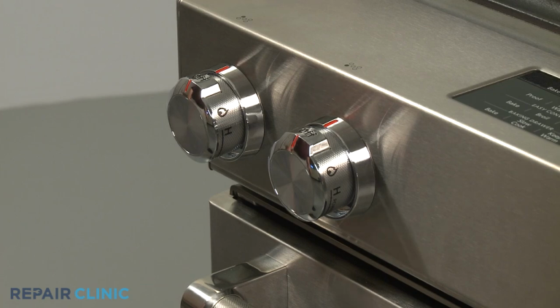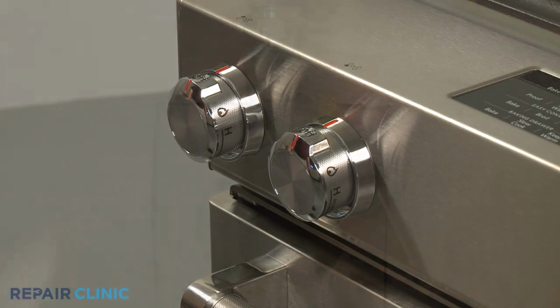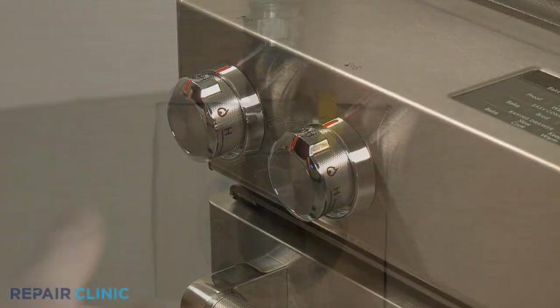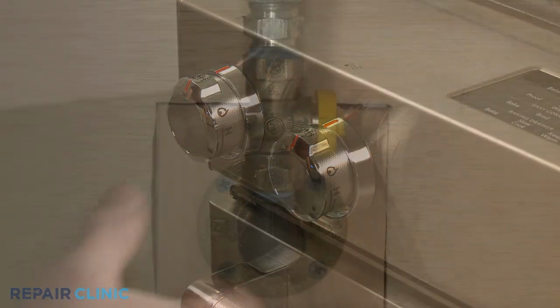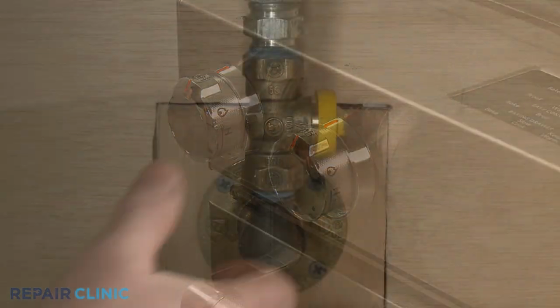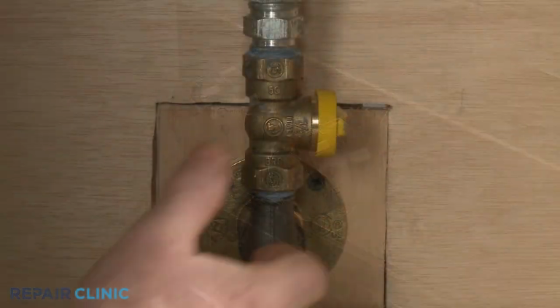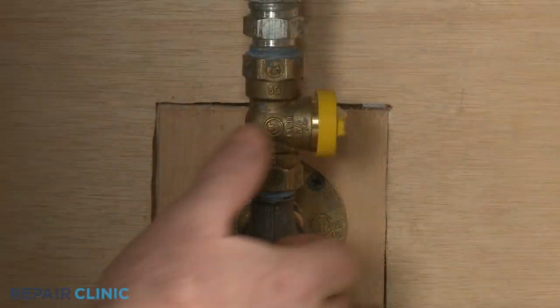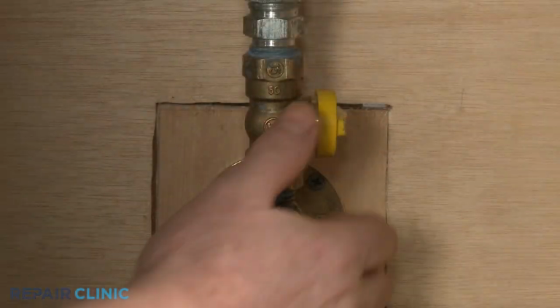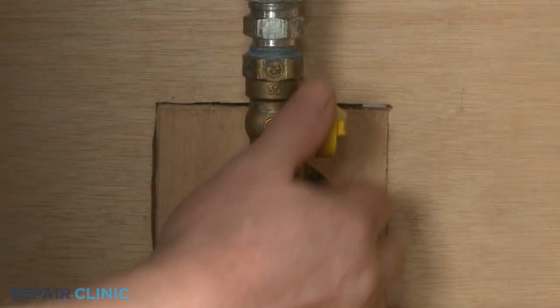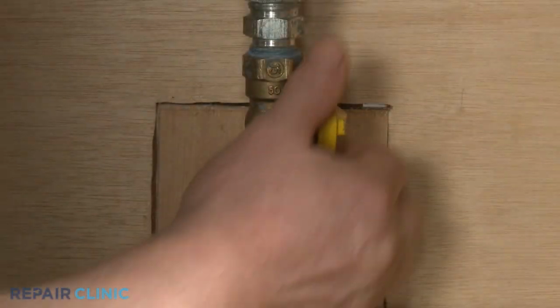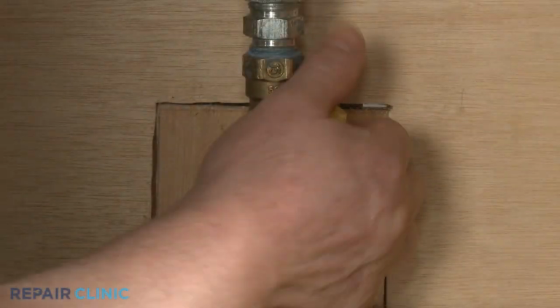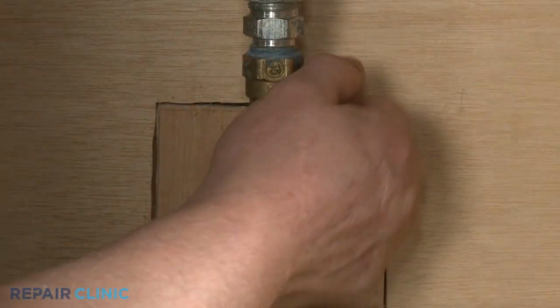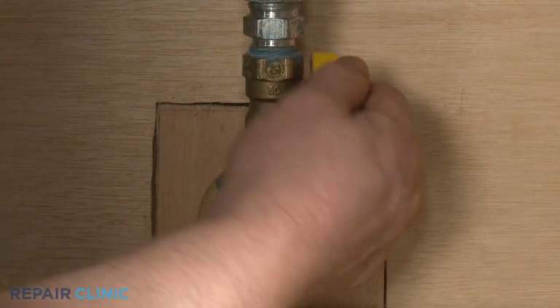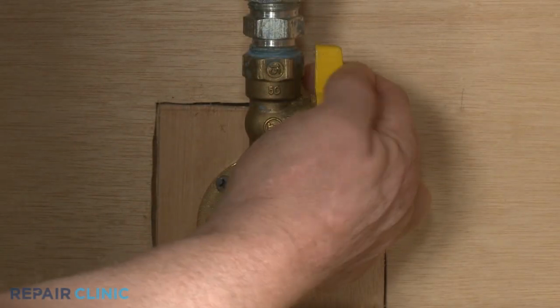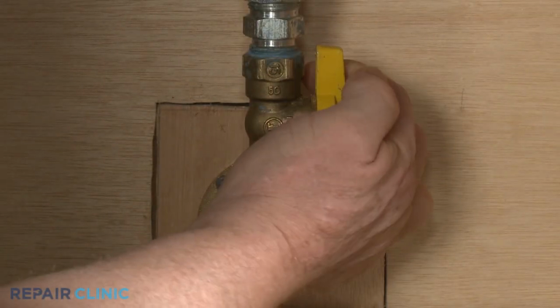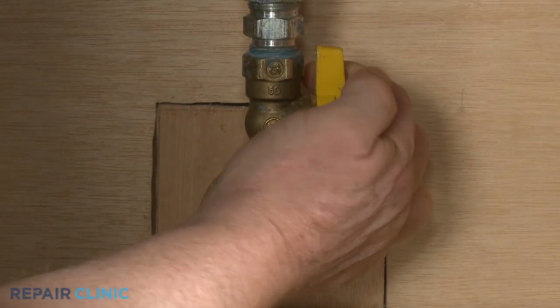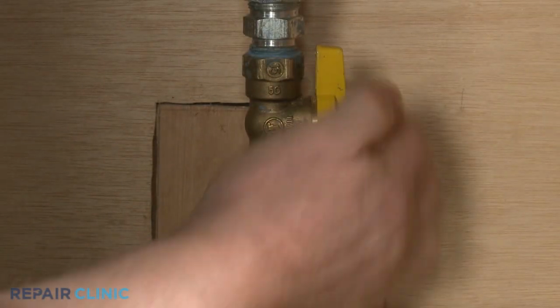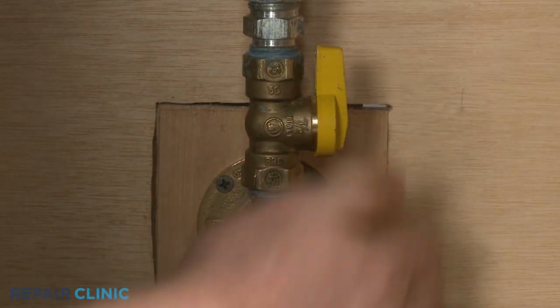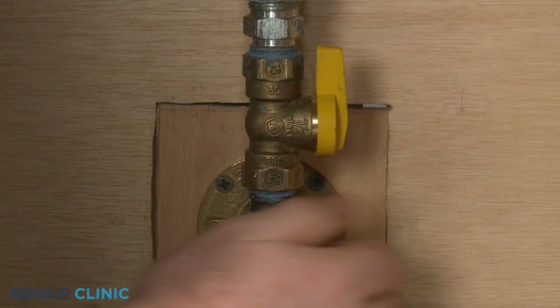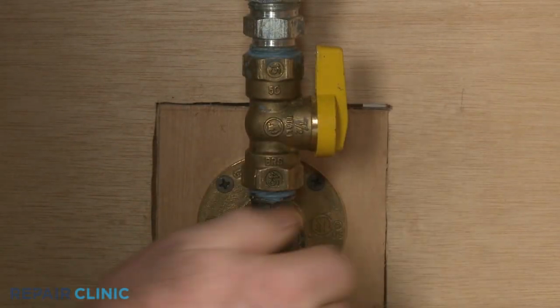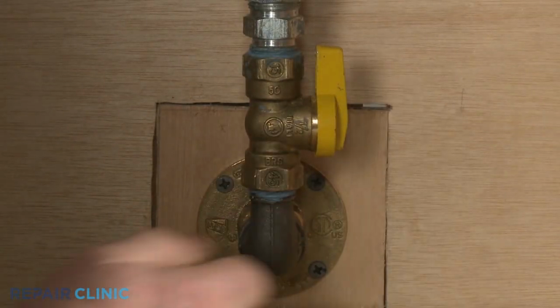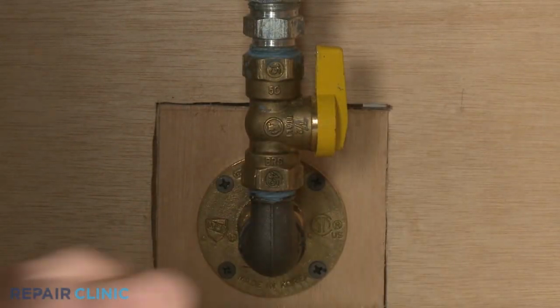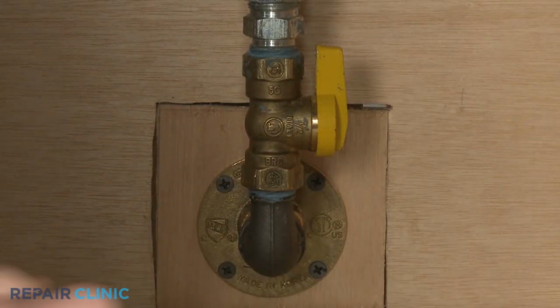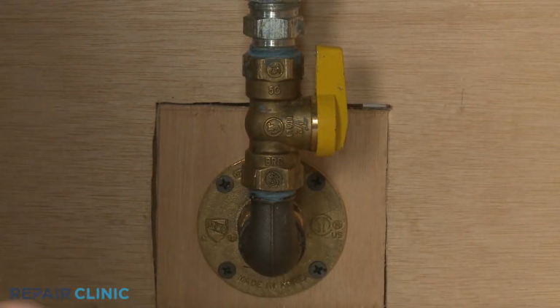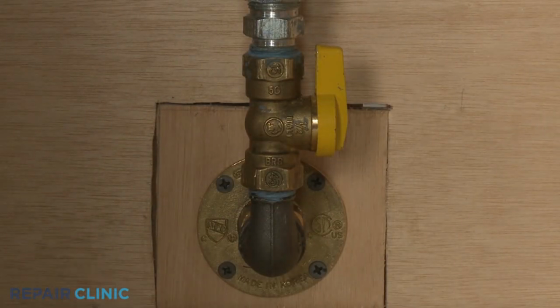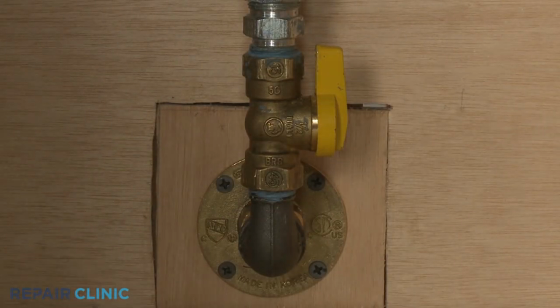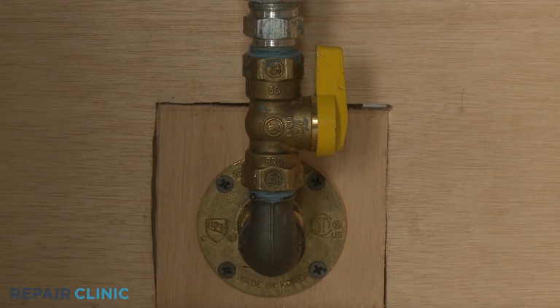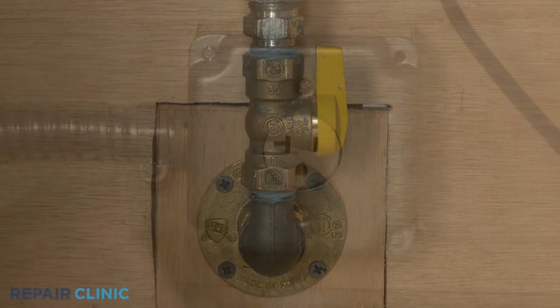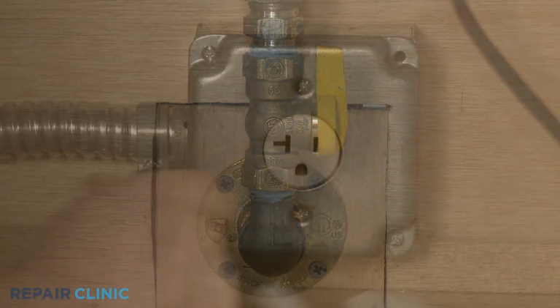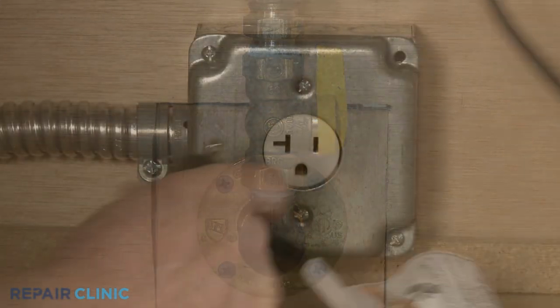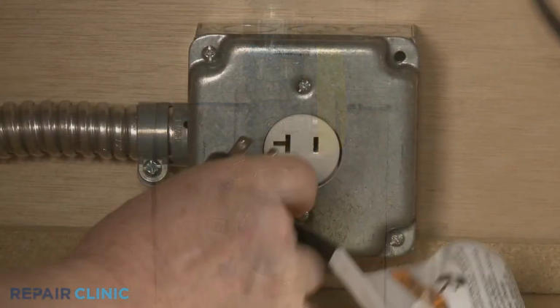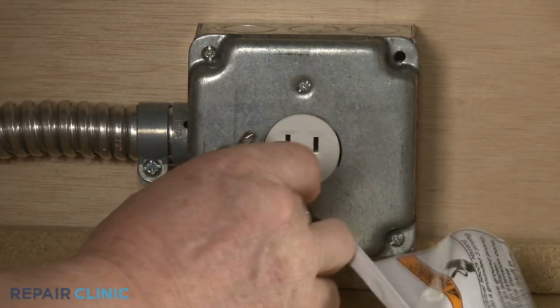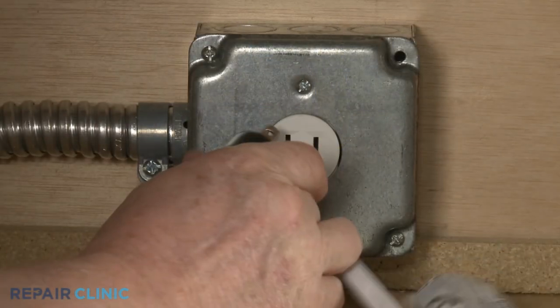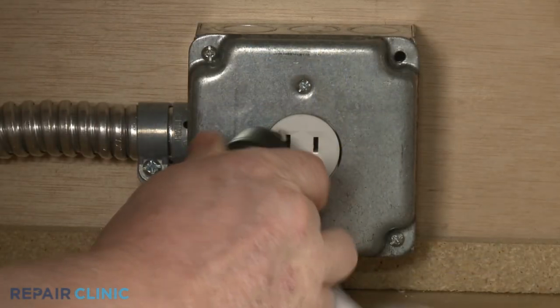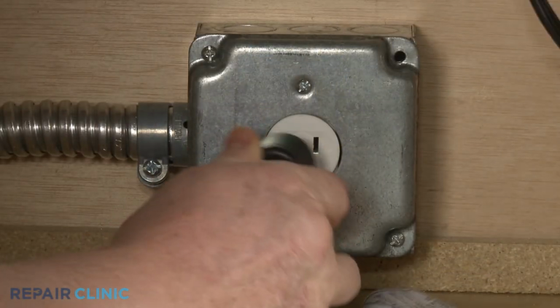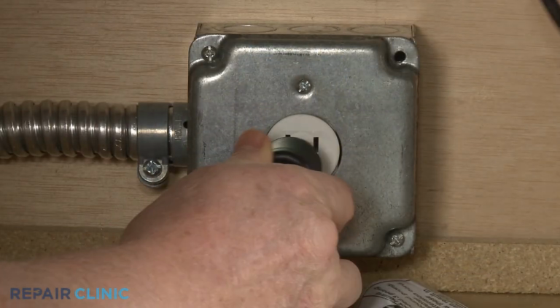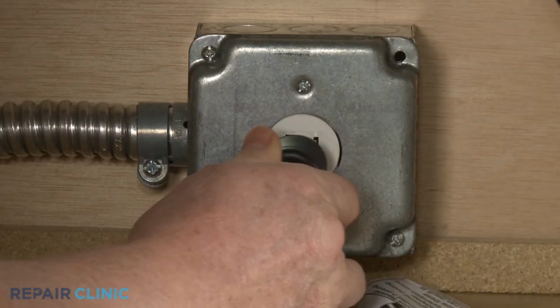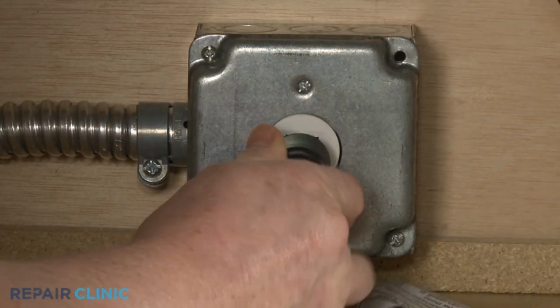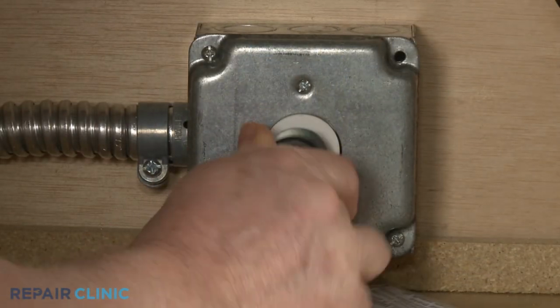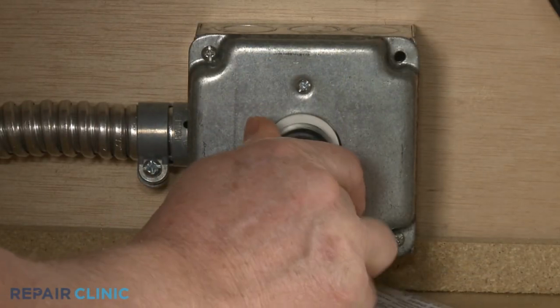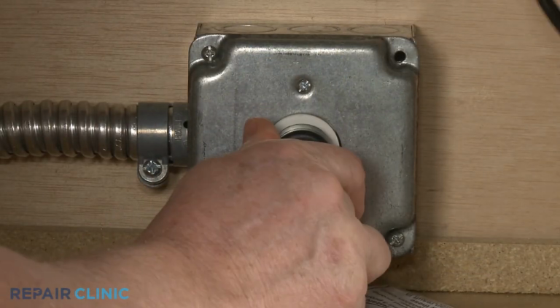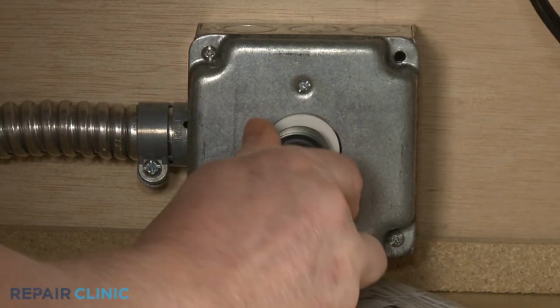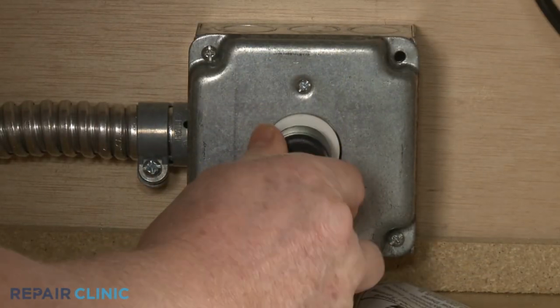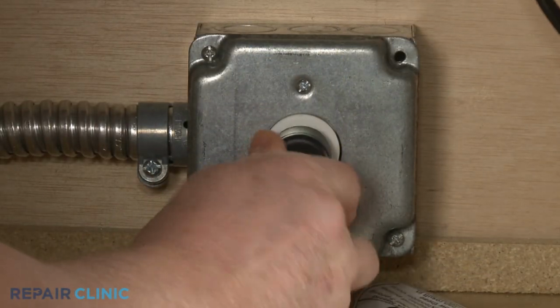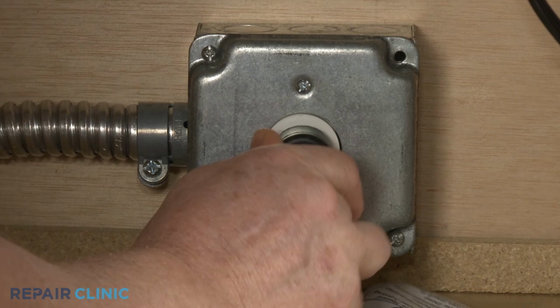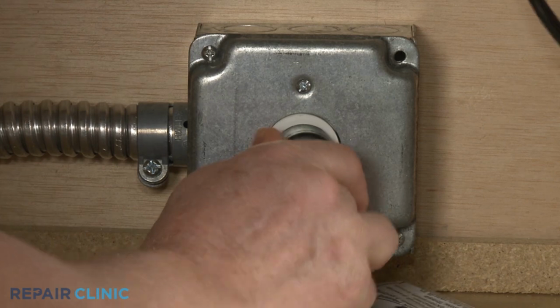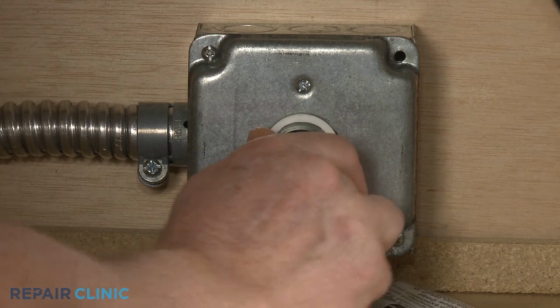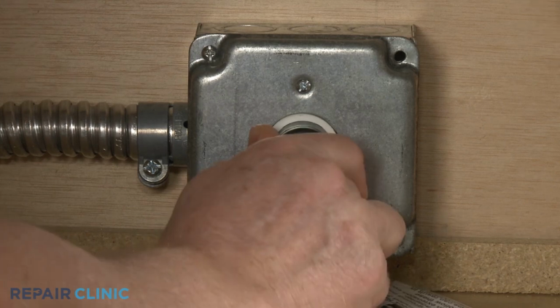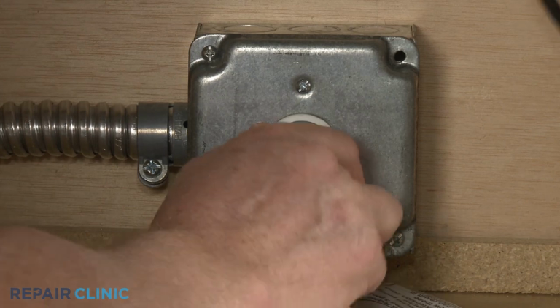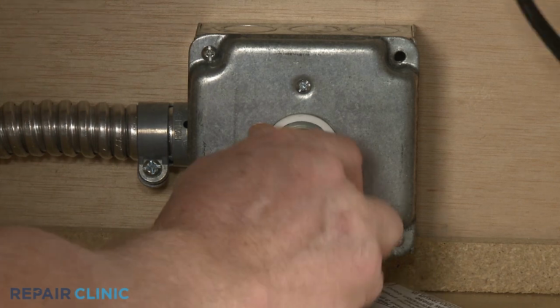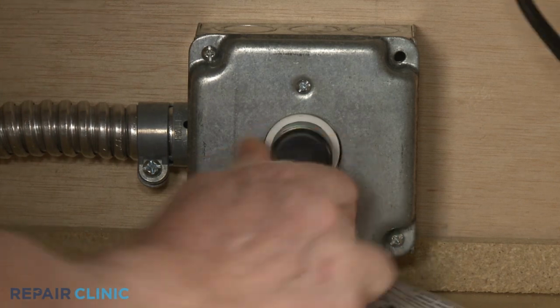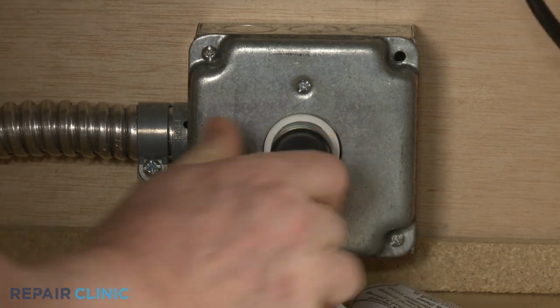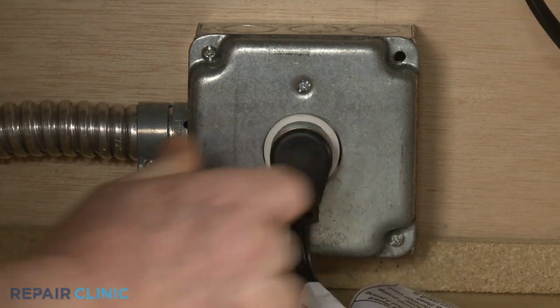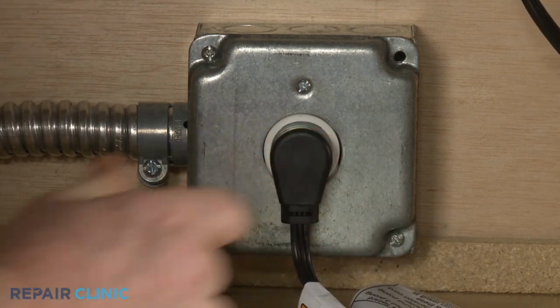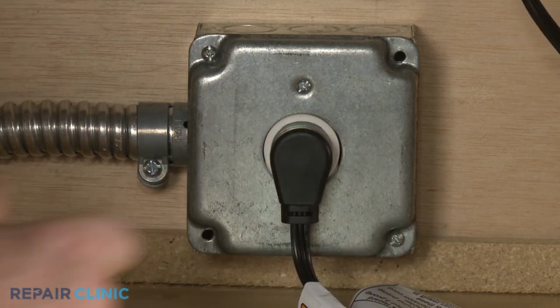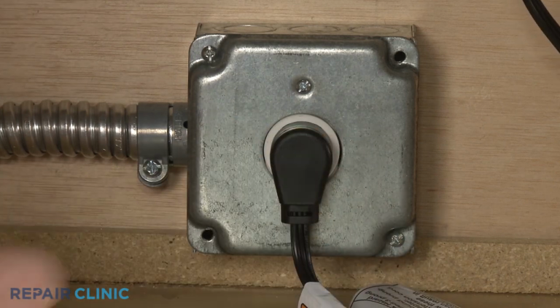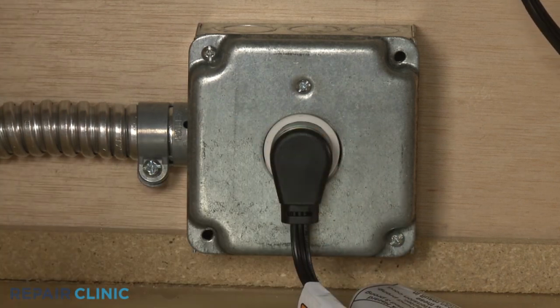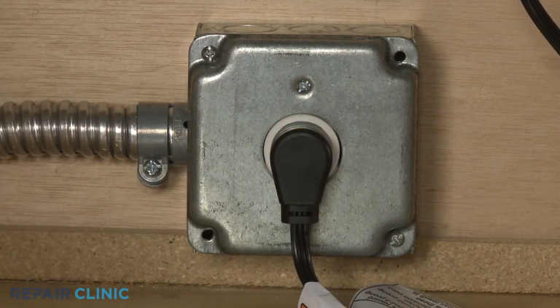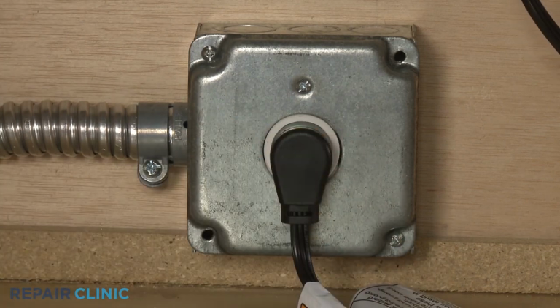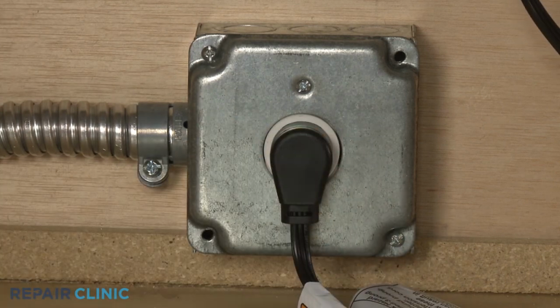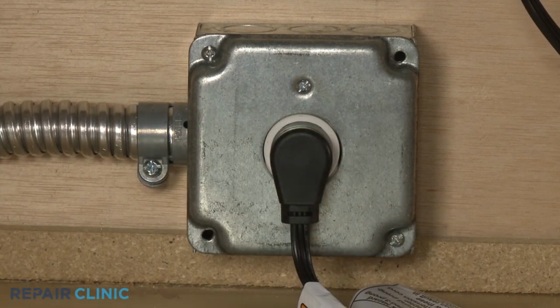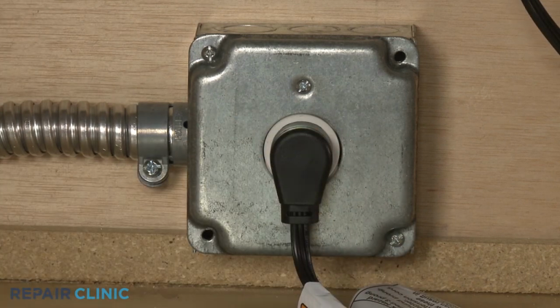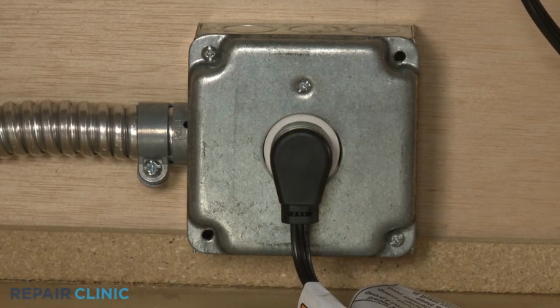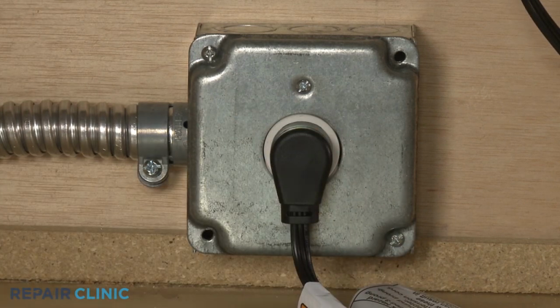Turn the gas supply back on and plug the power cord back in, or restore the power supply.